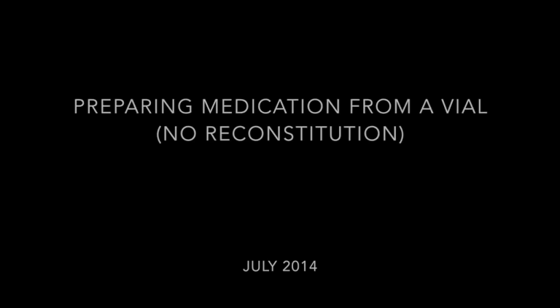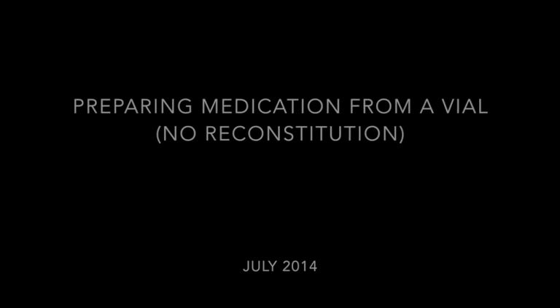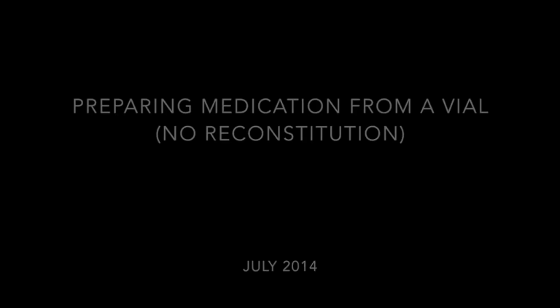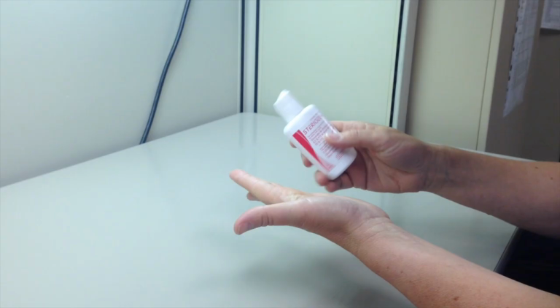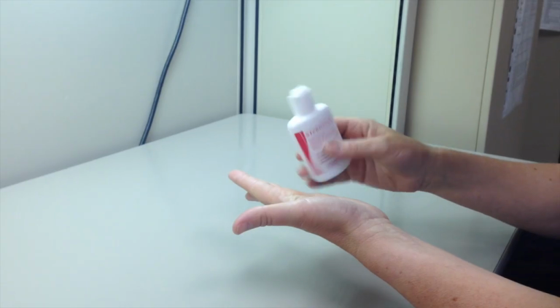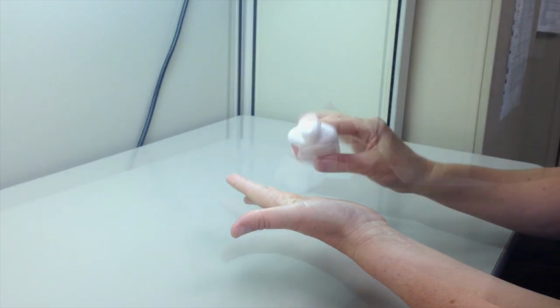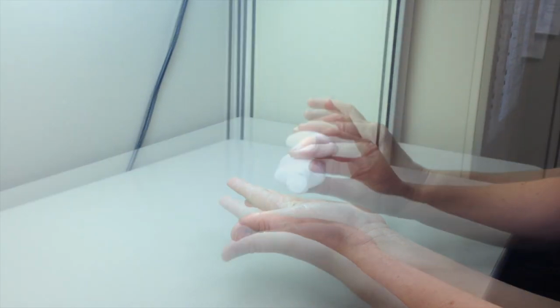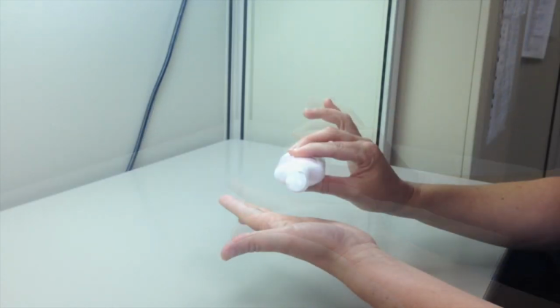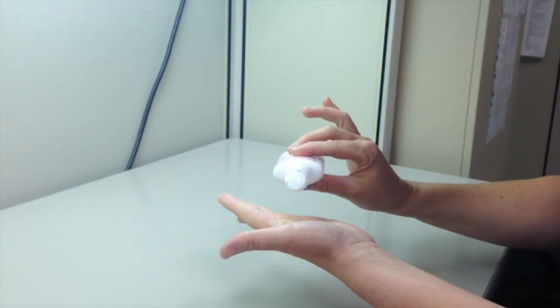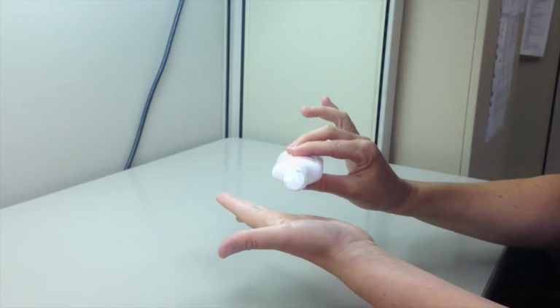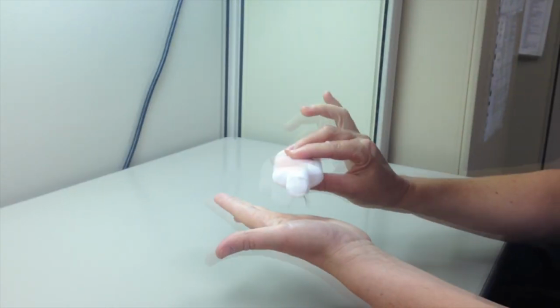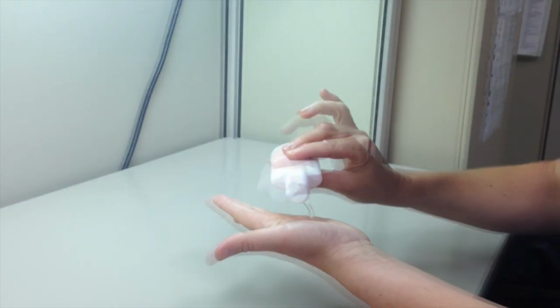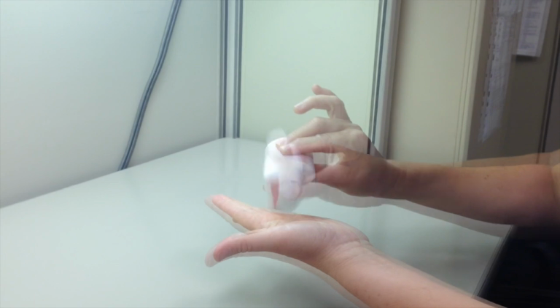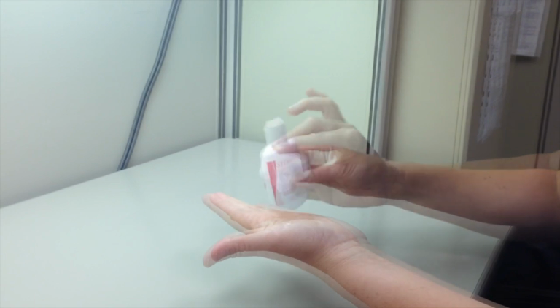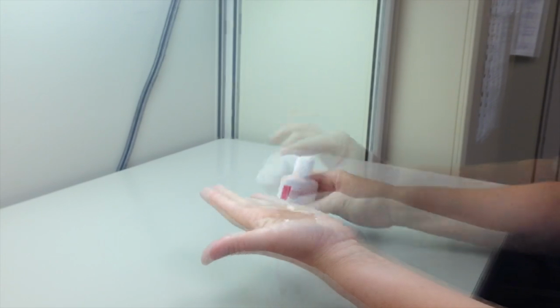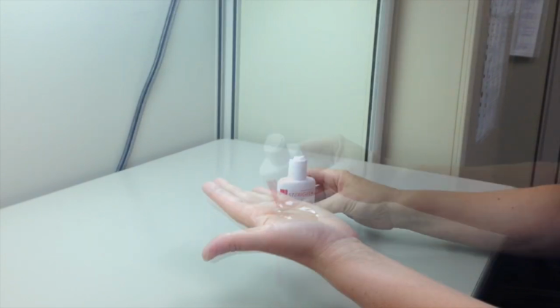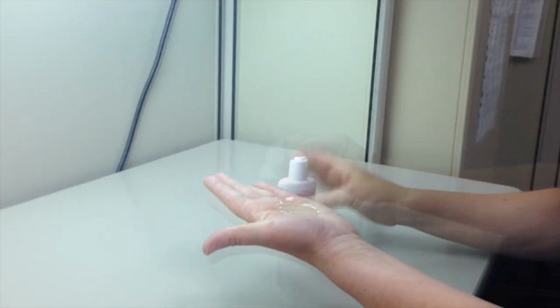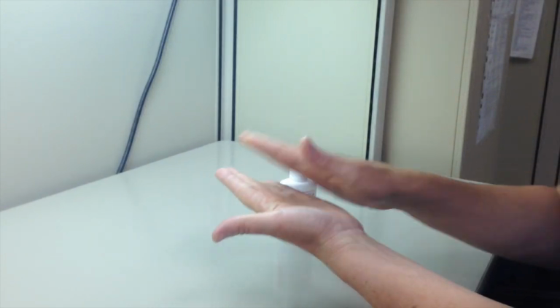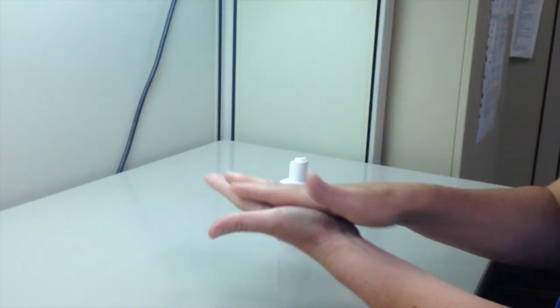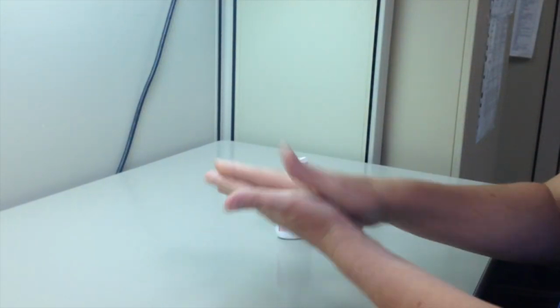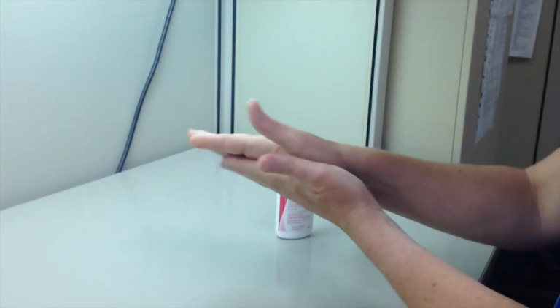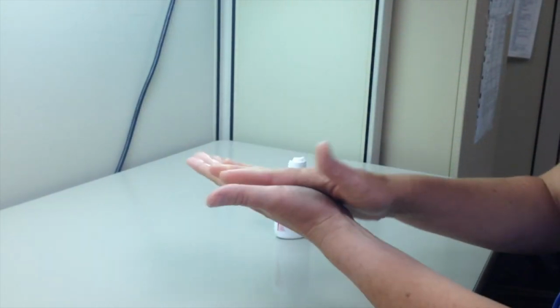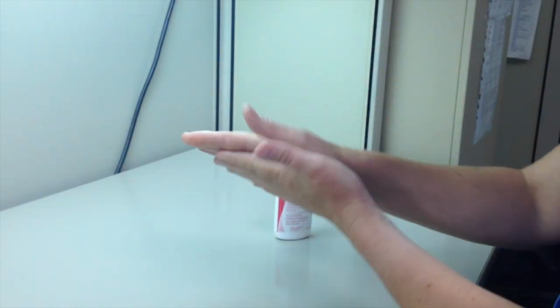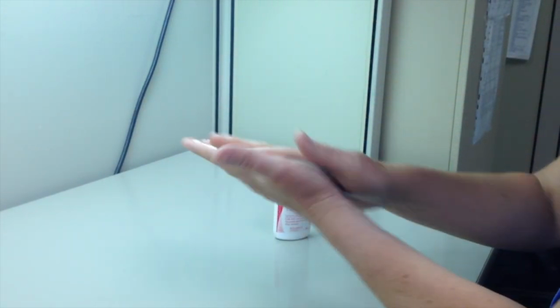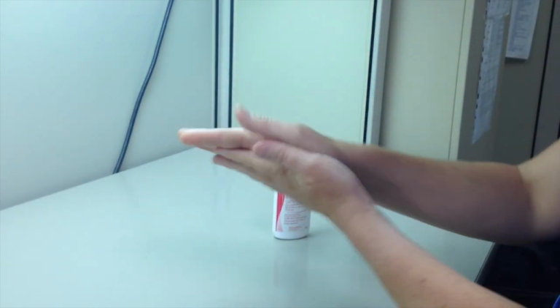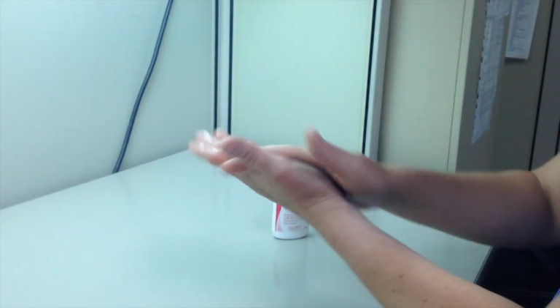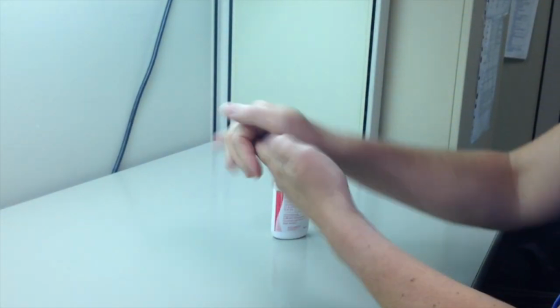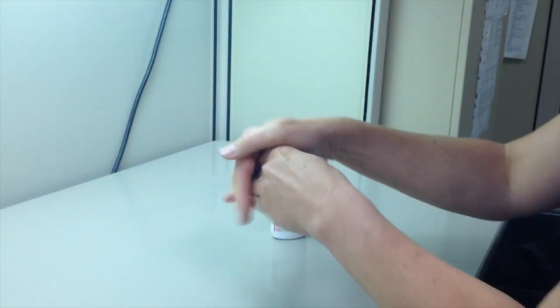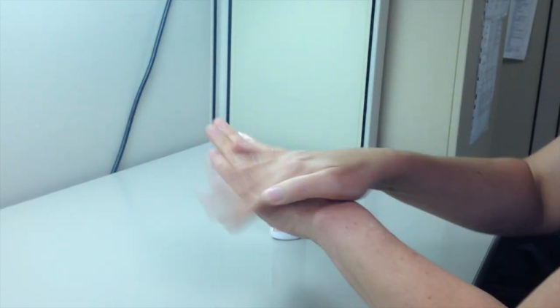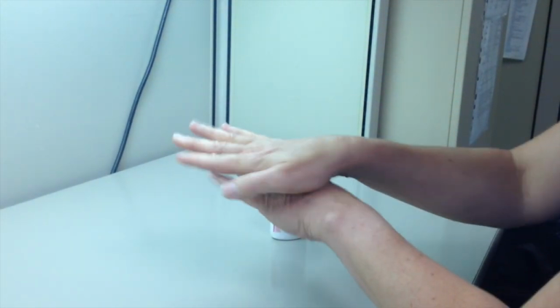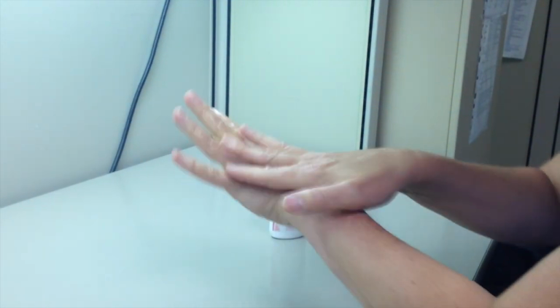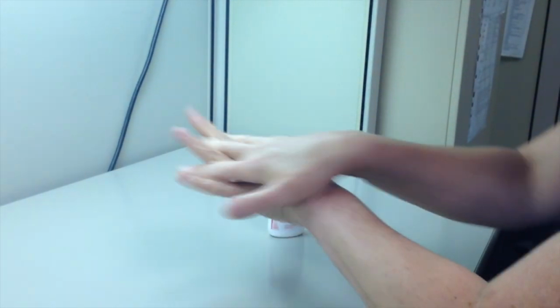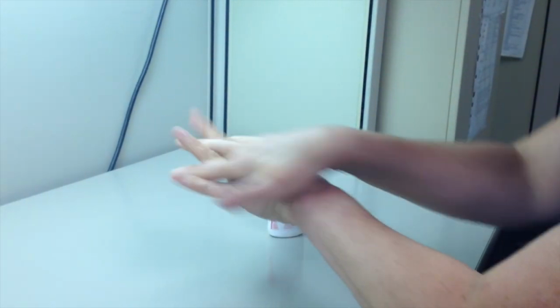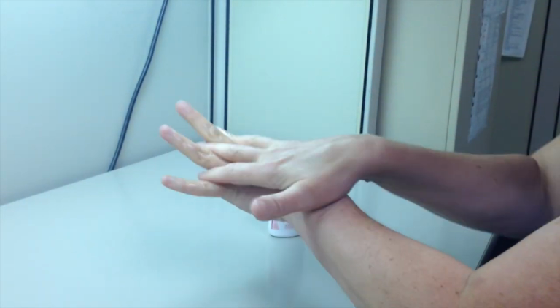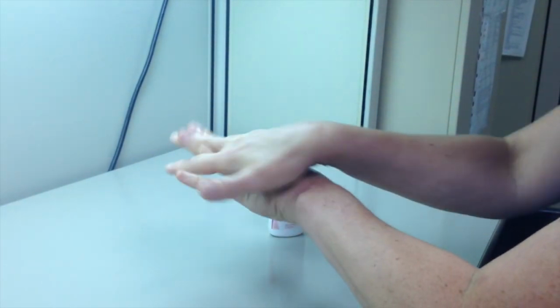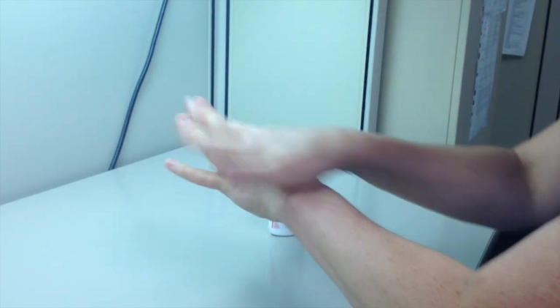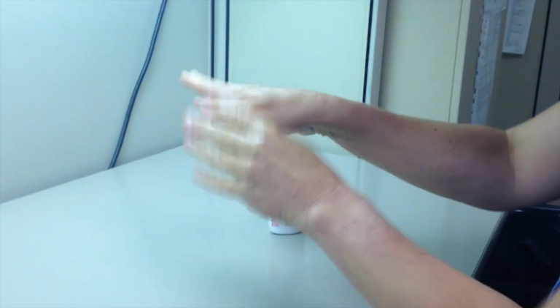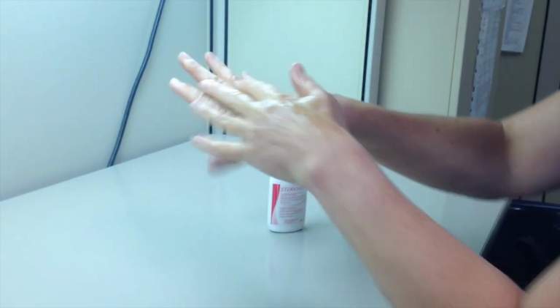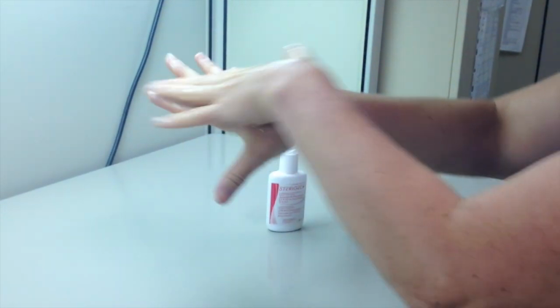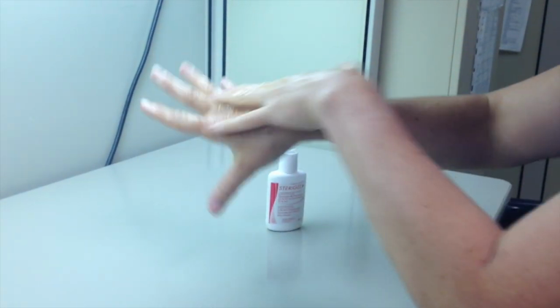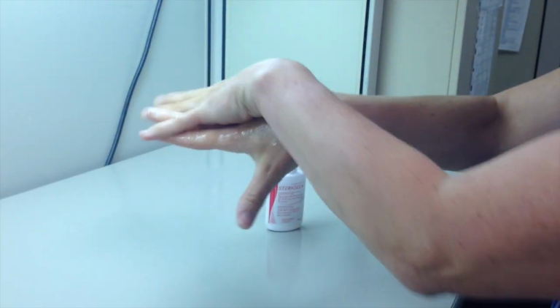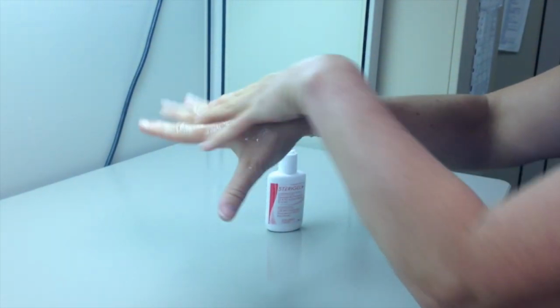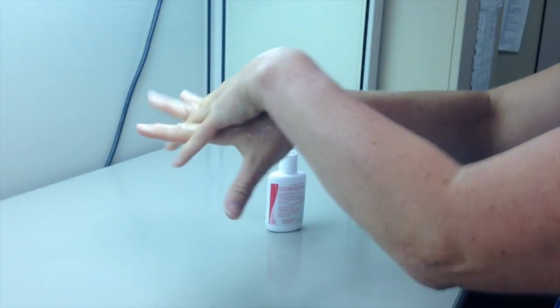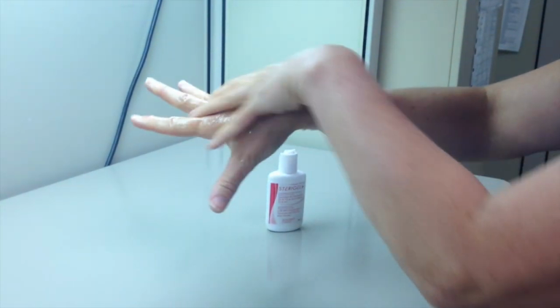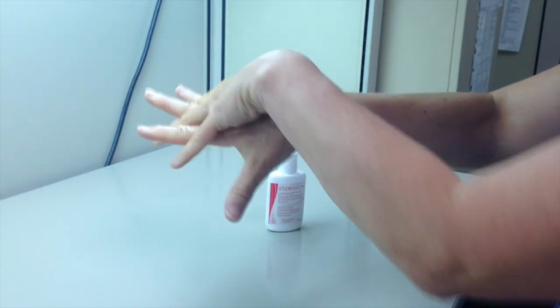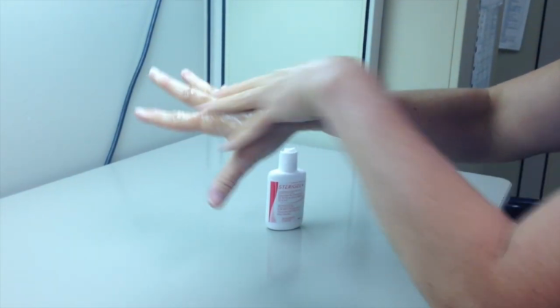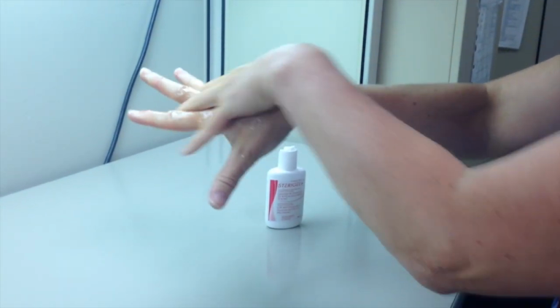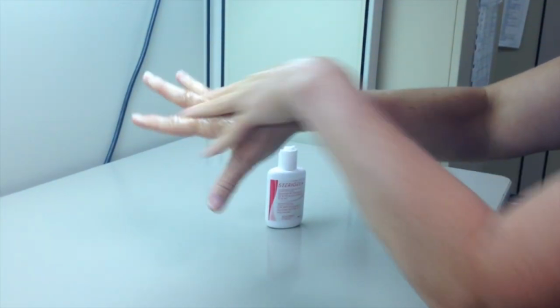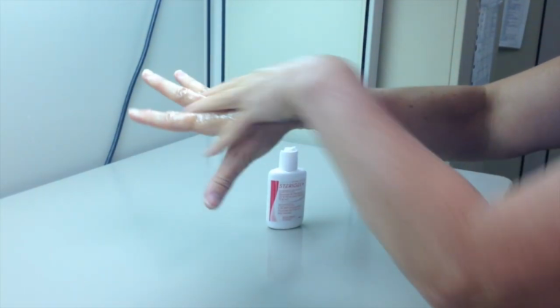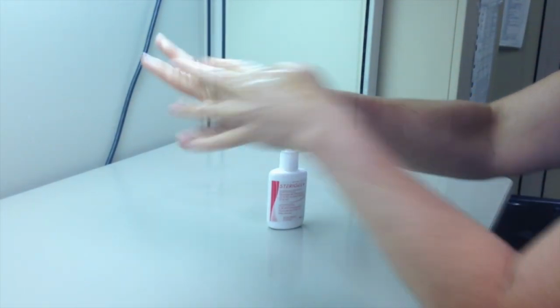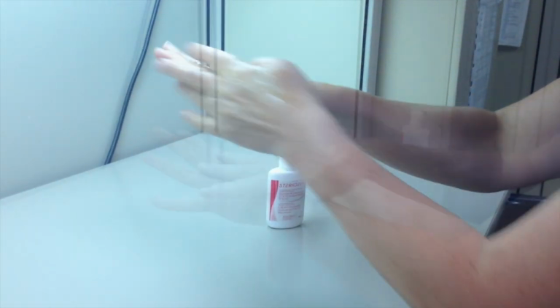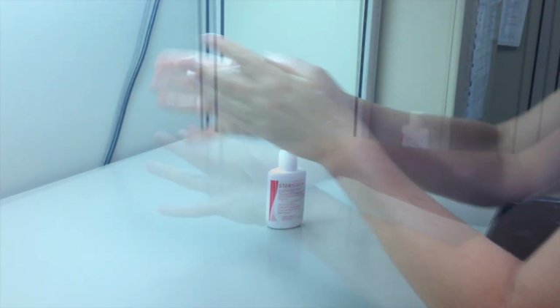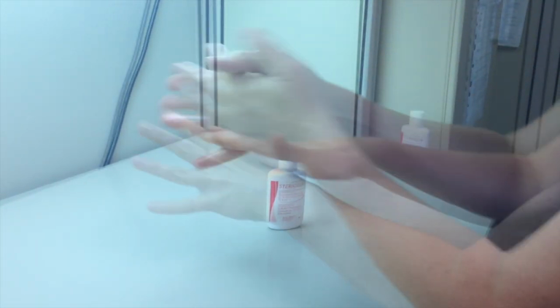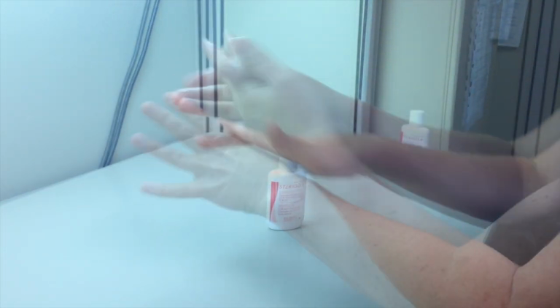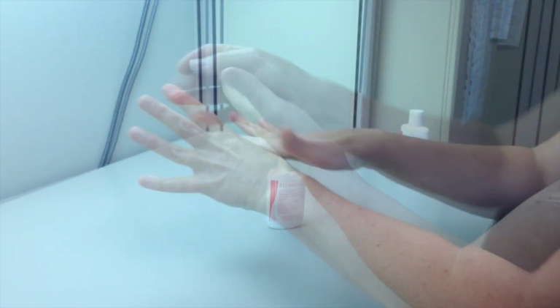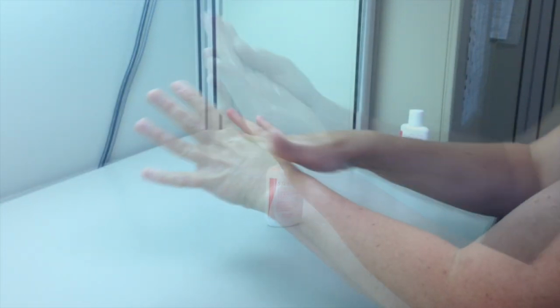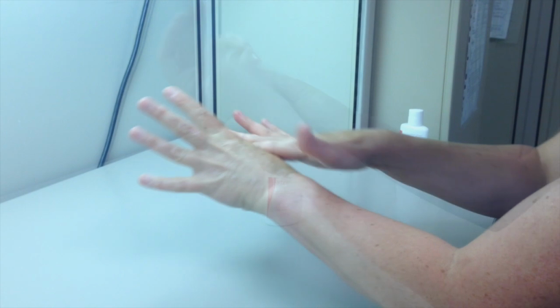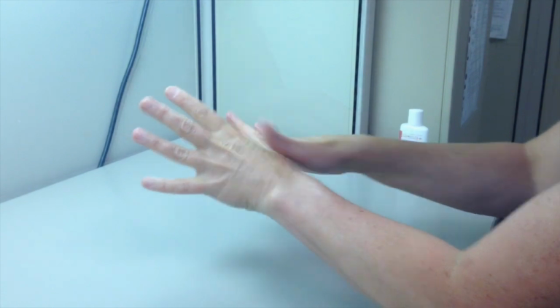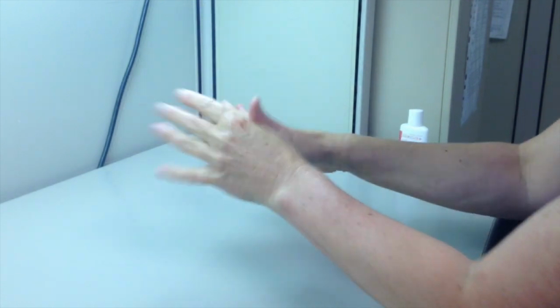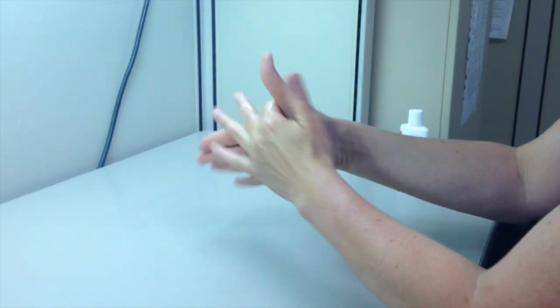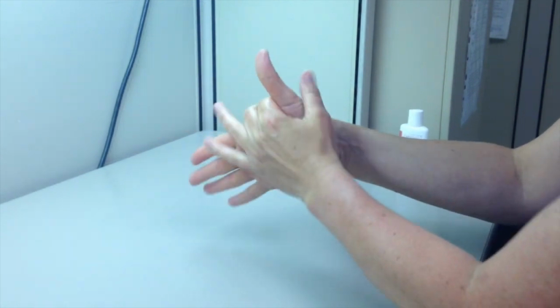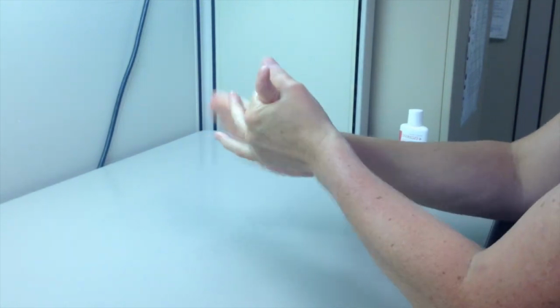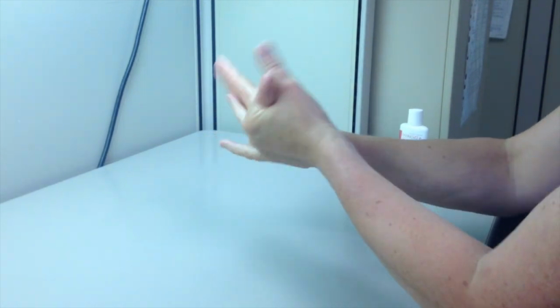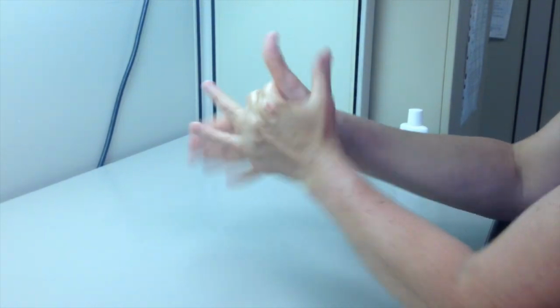In this video, we will prepare a medication from a vial for administration using a syringe pump. Wash your hands.